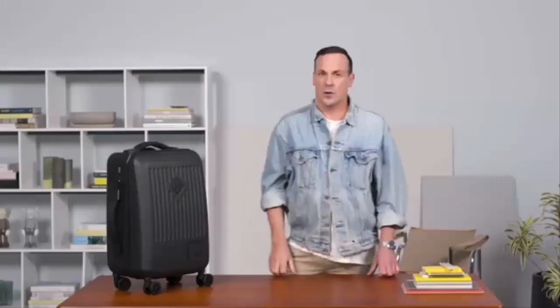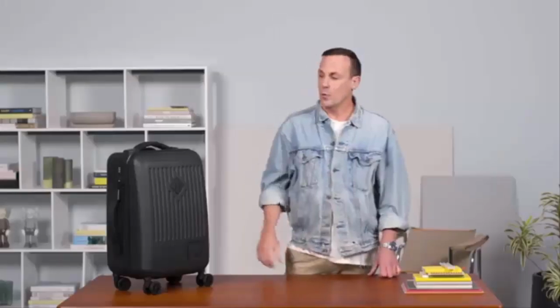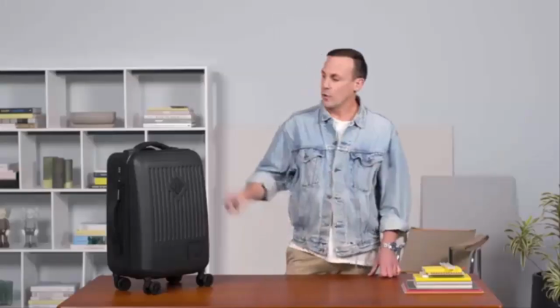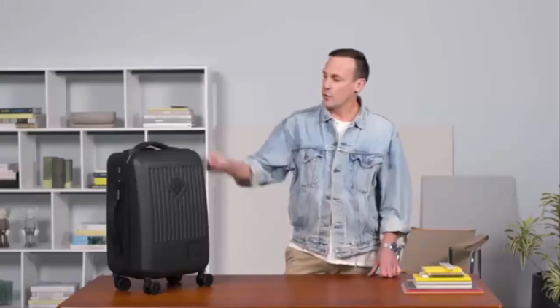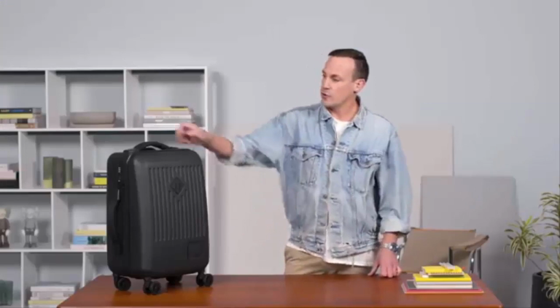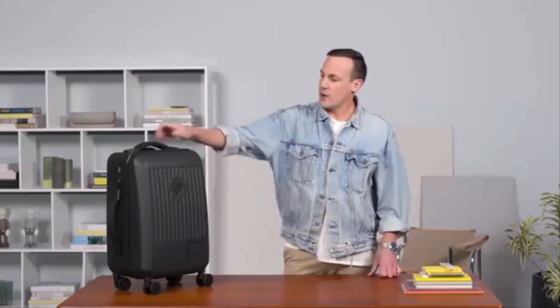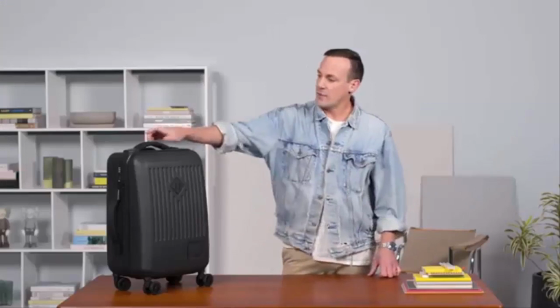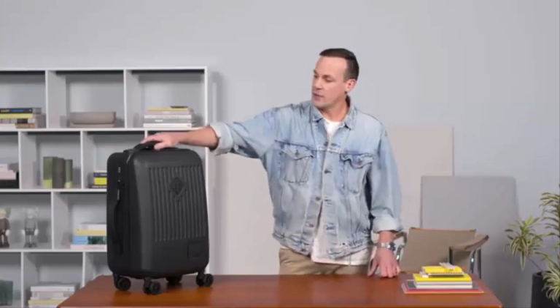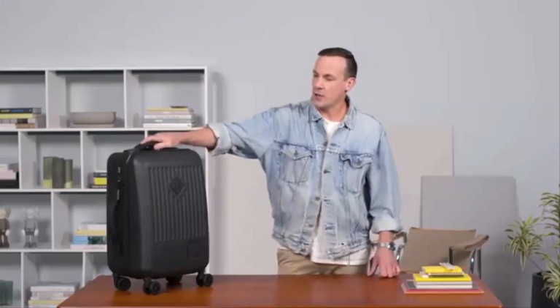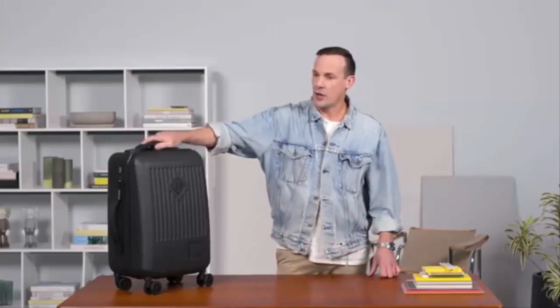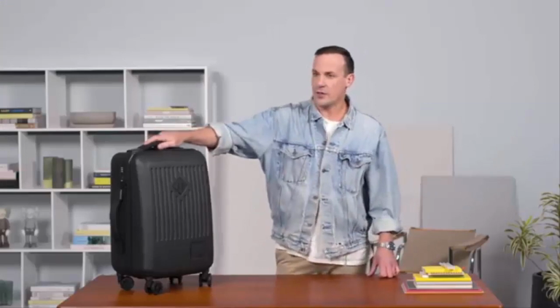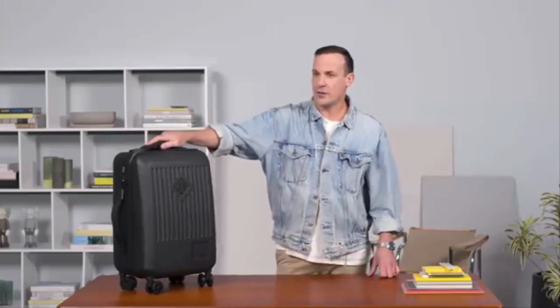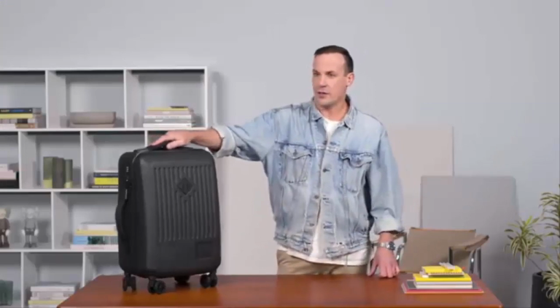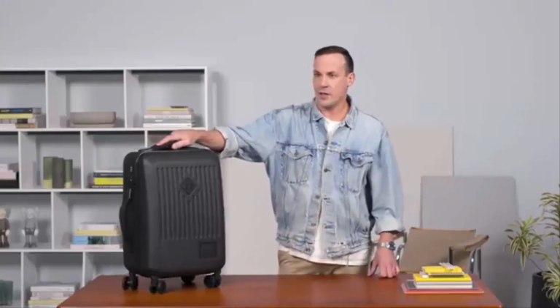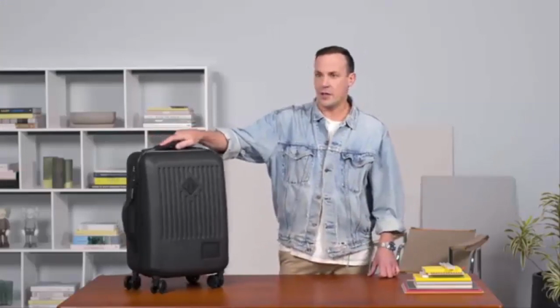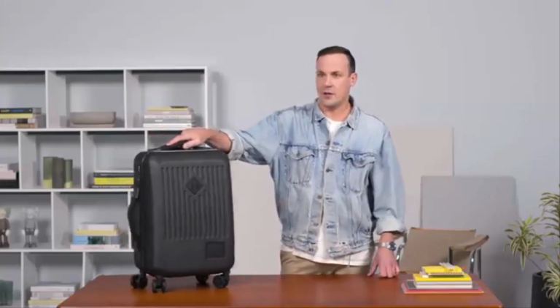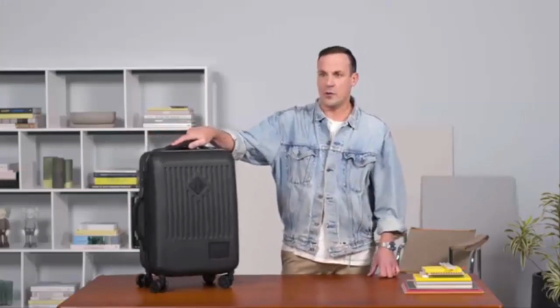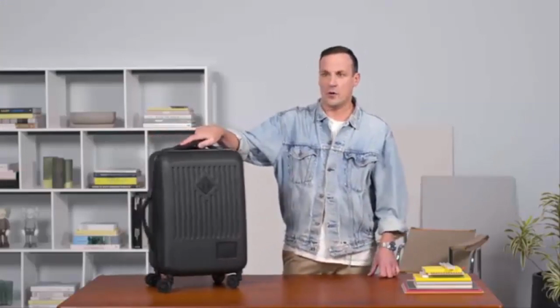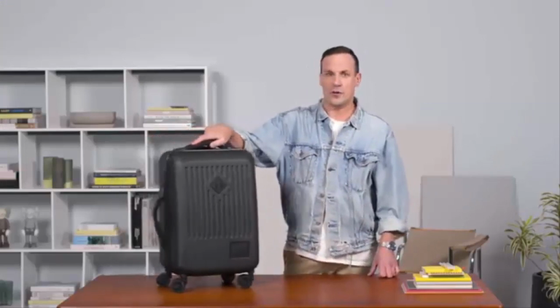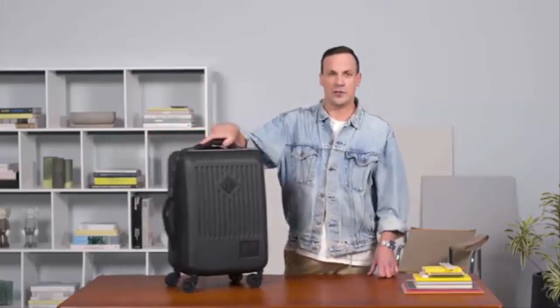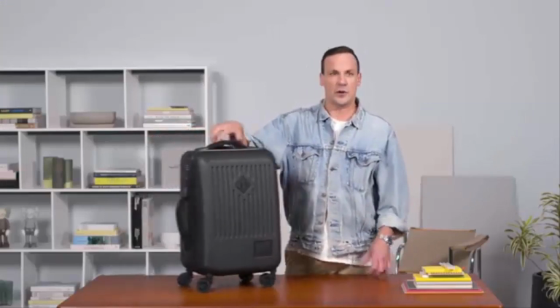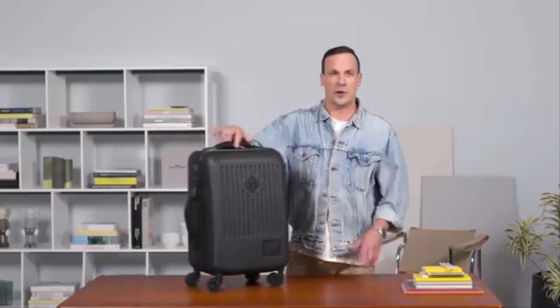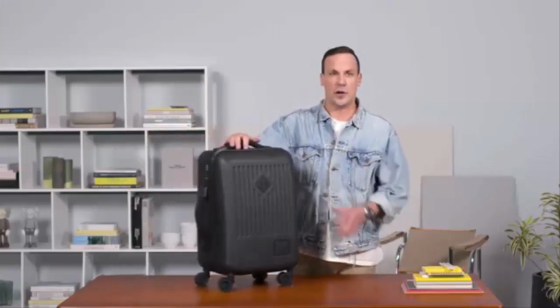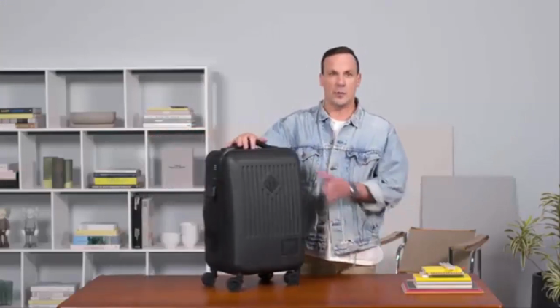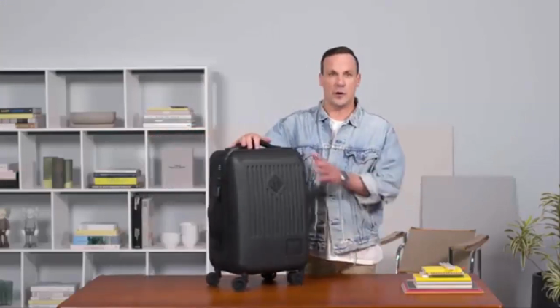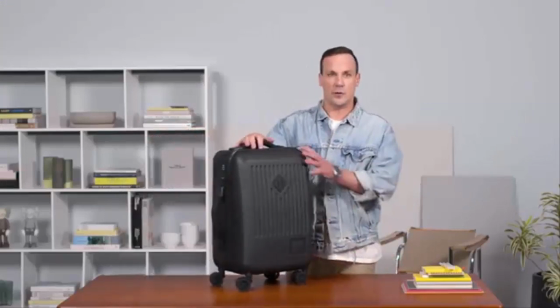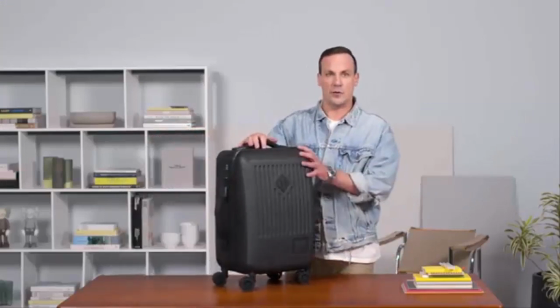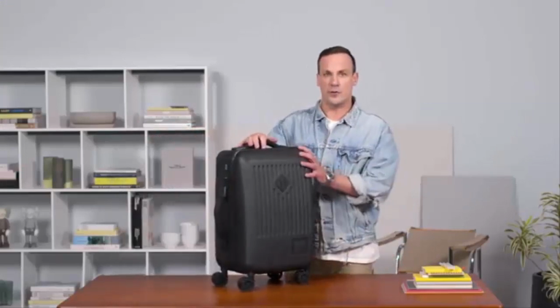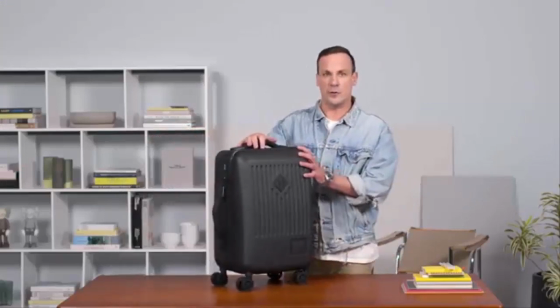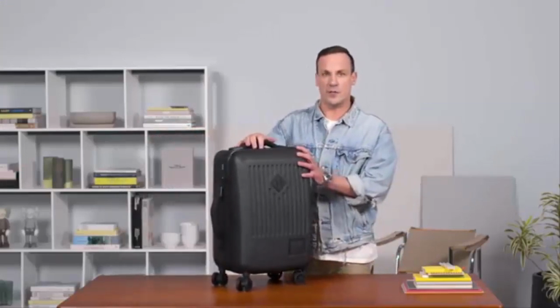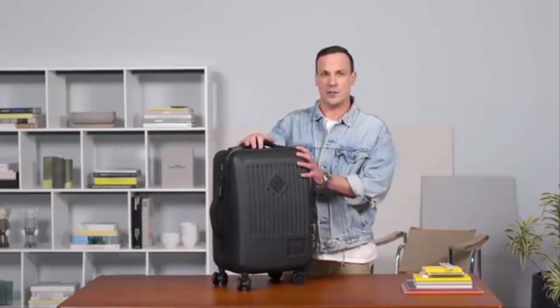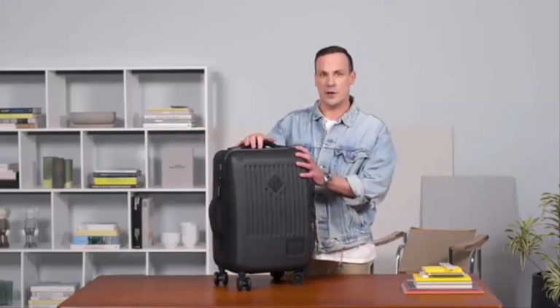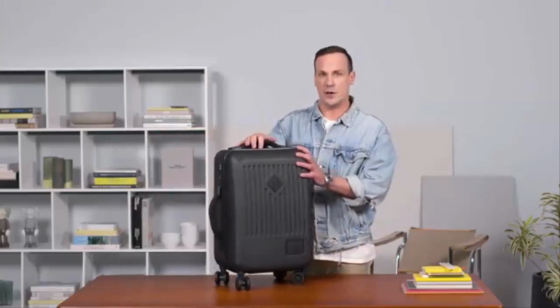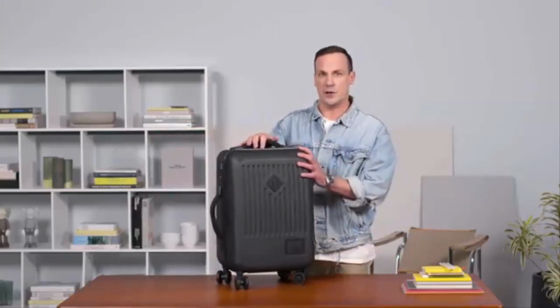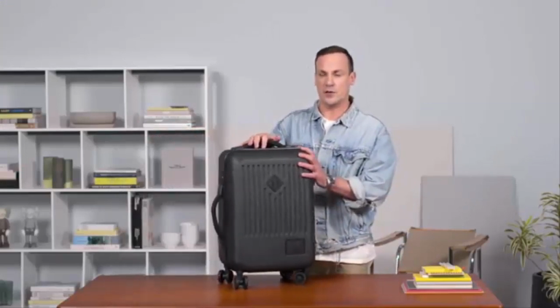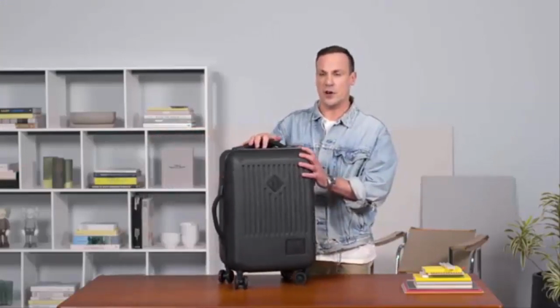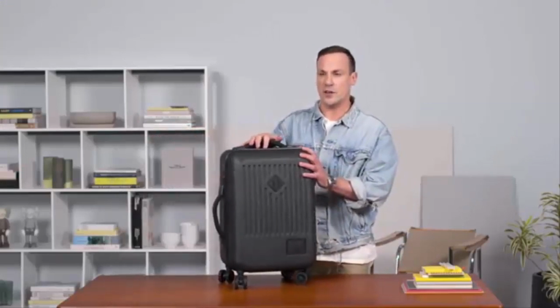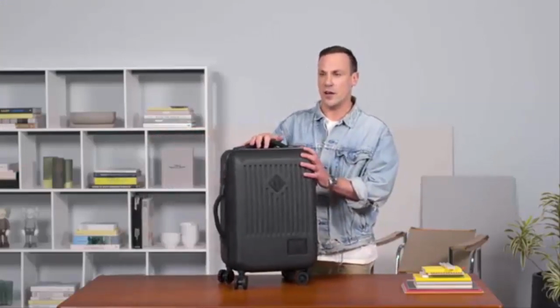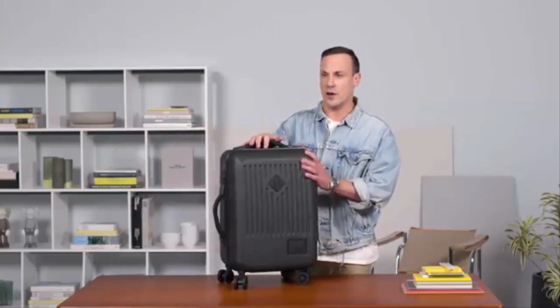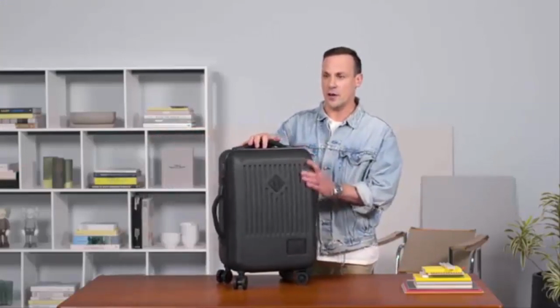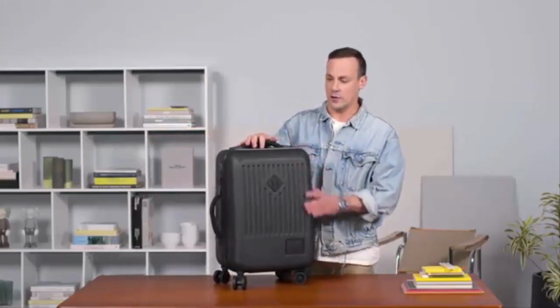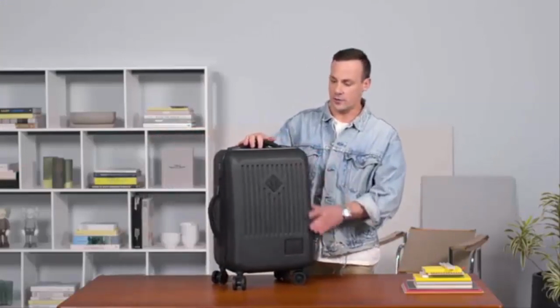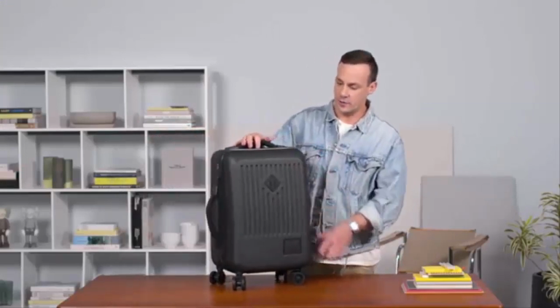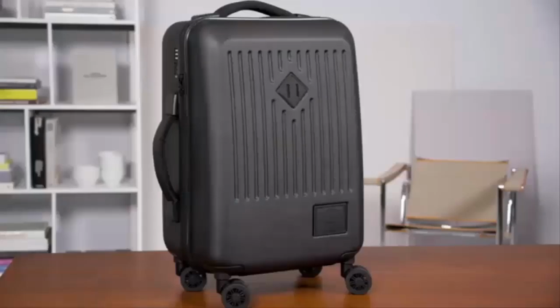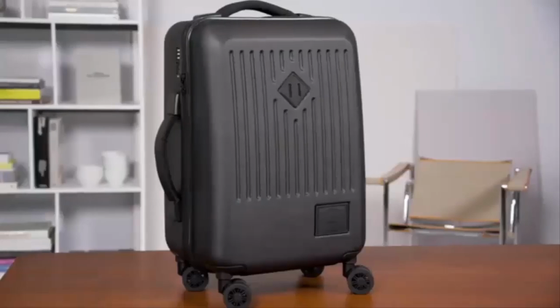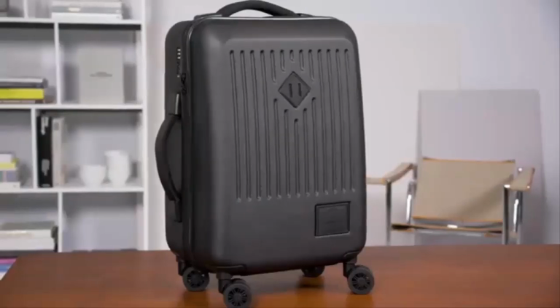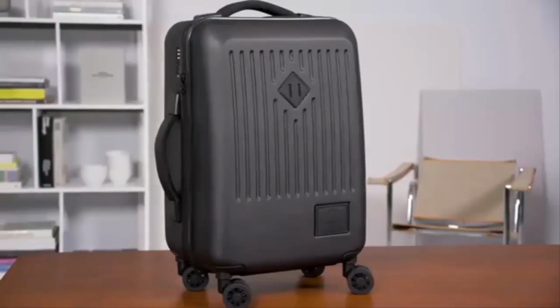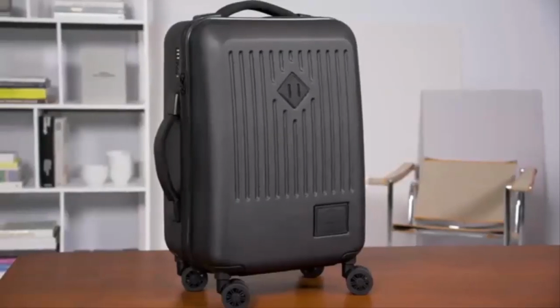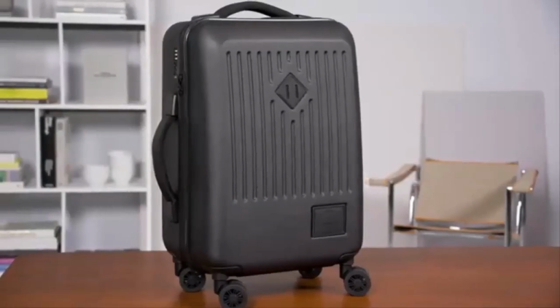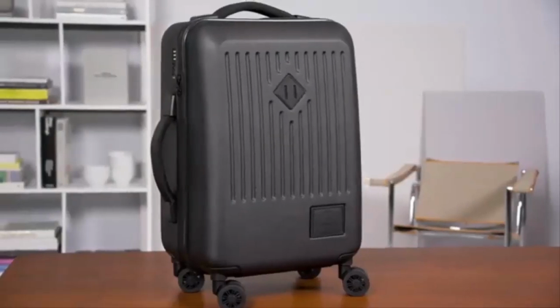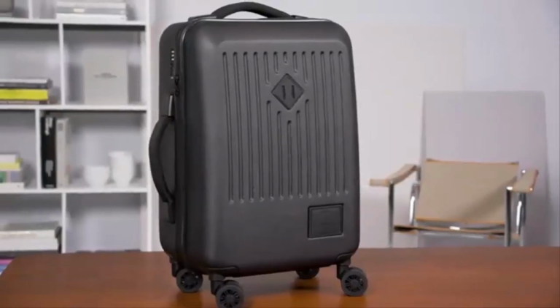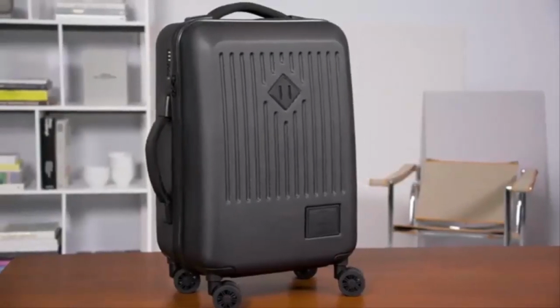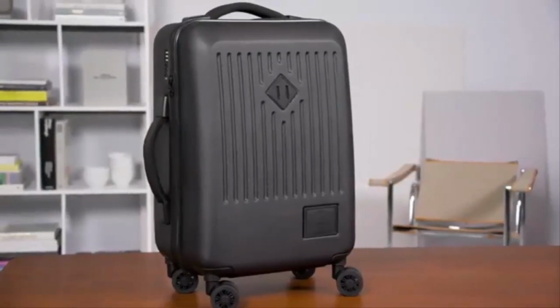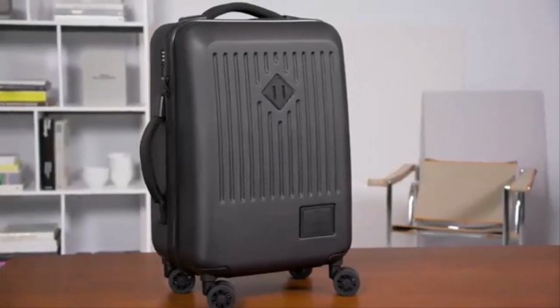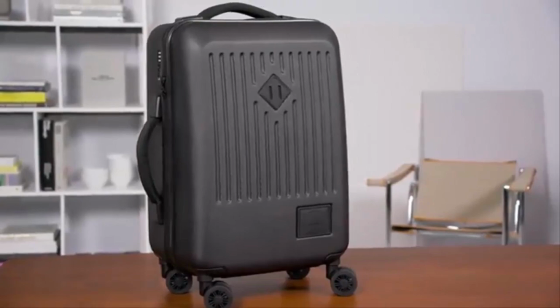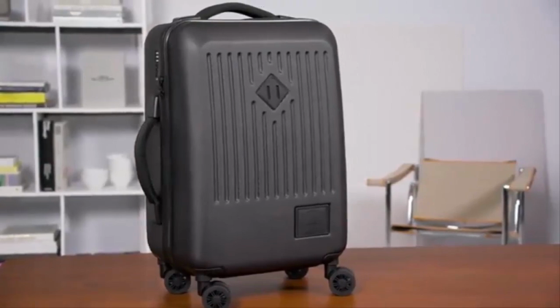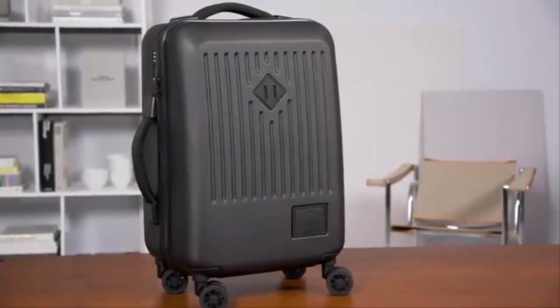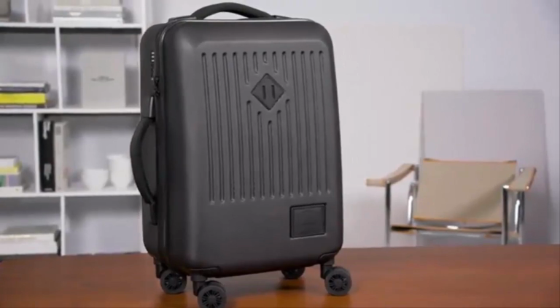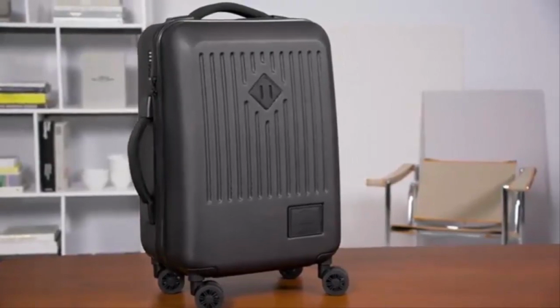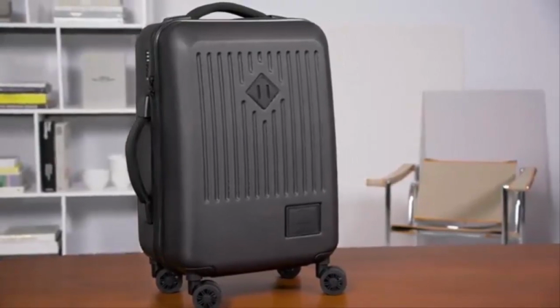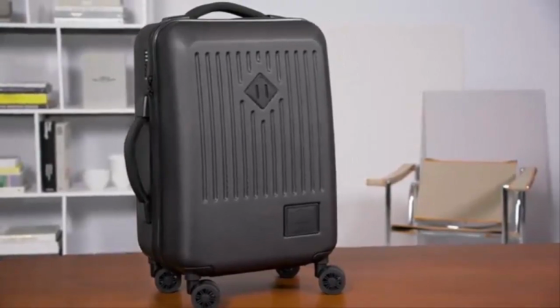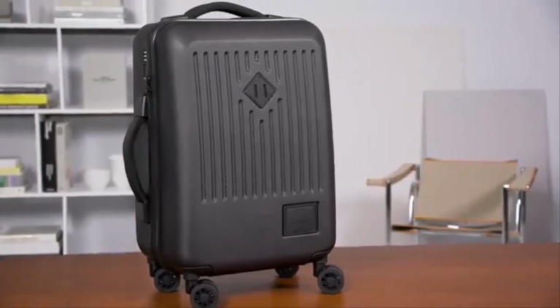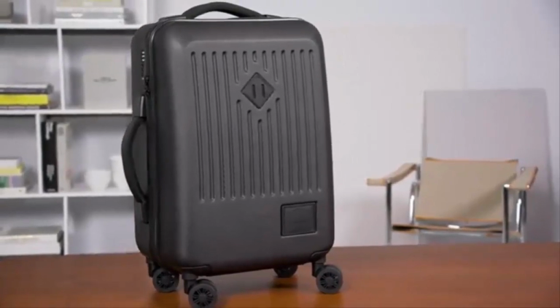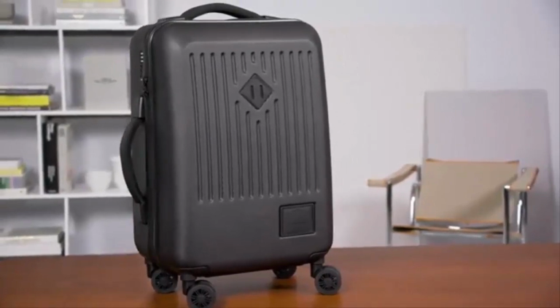Whether you're traveling constantly or just going on one or two trips a year, the Trade Carry On is an awesome choice for carry-on travel.